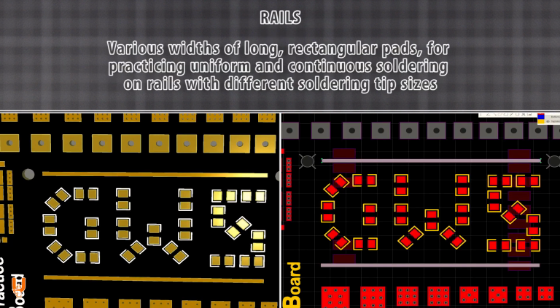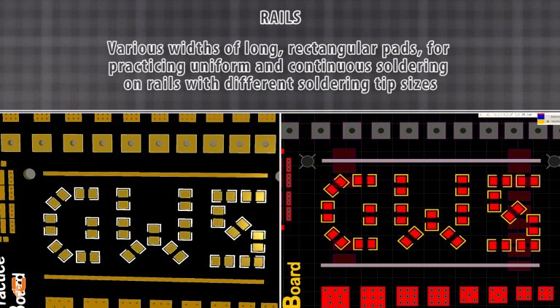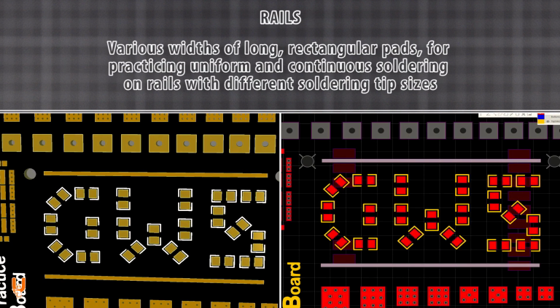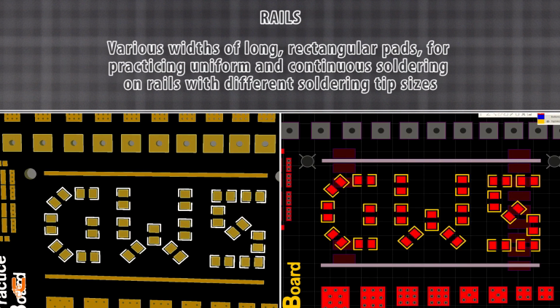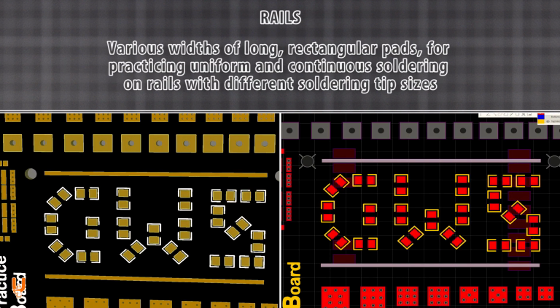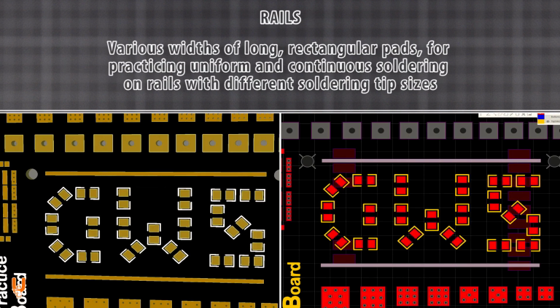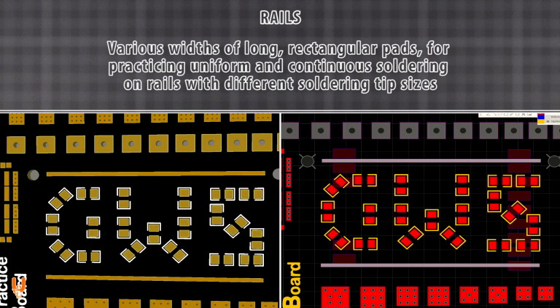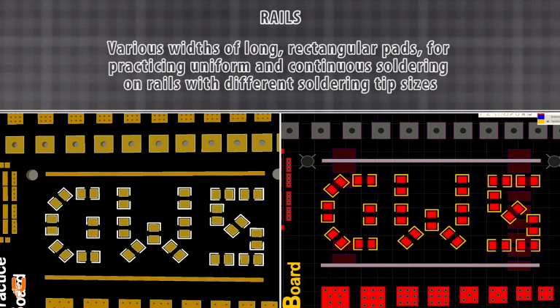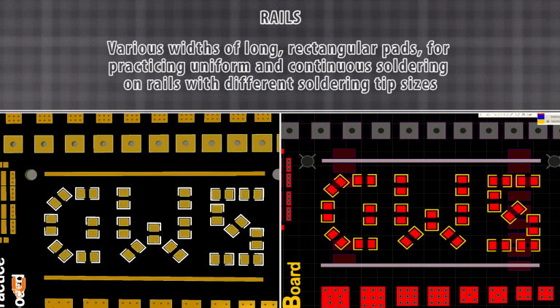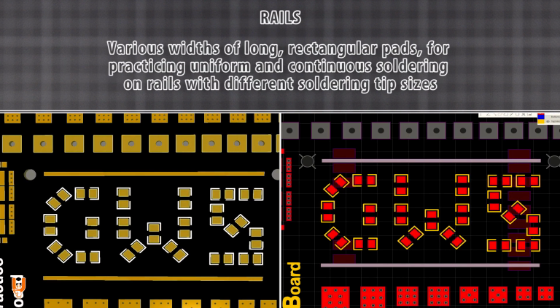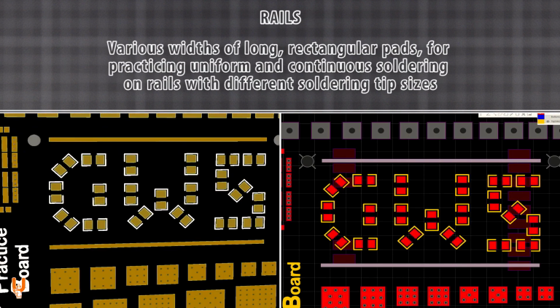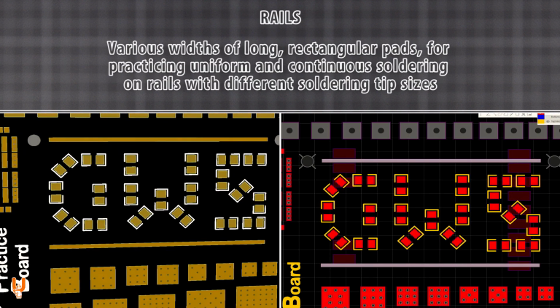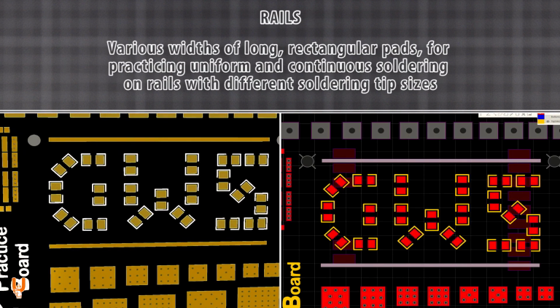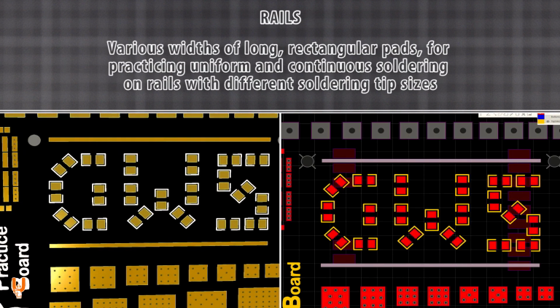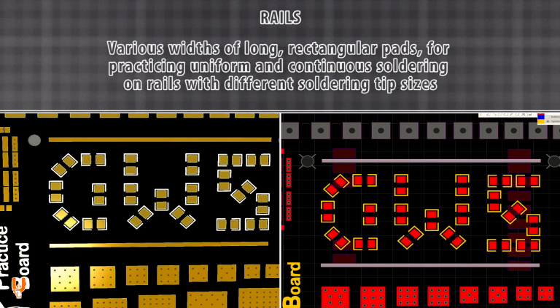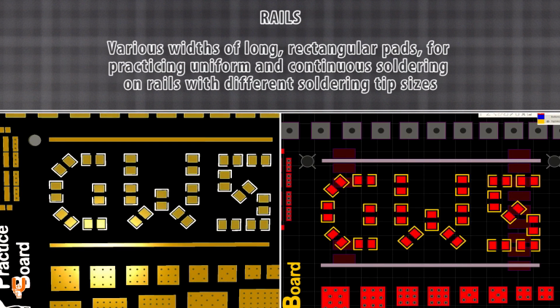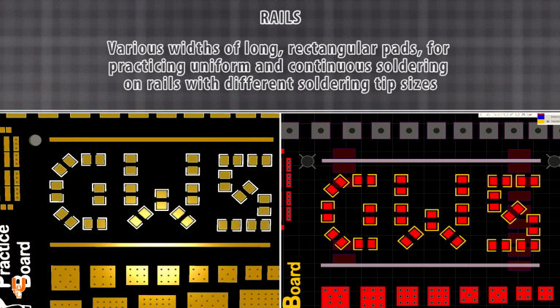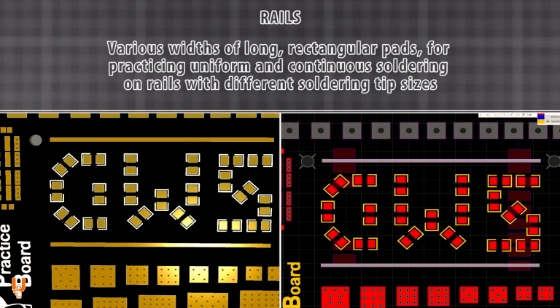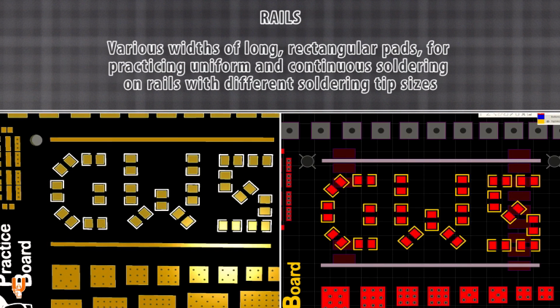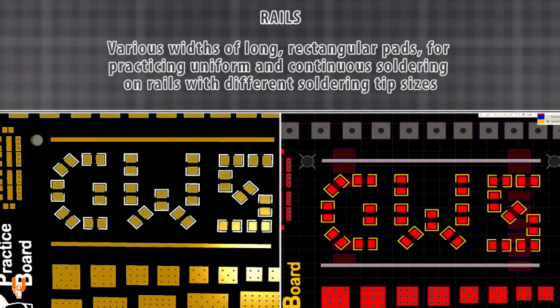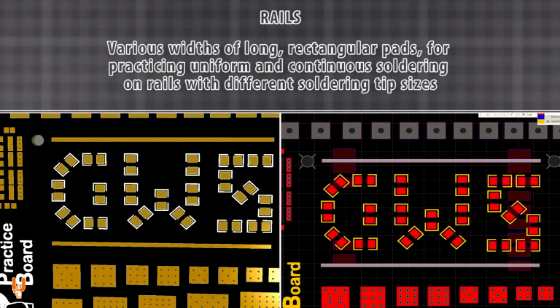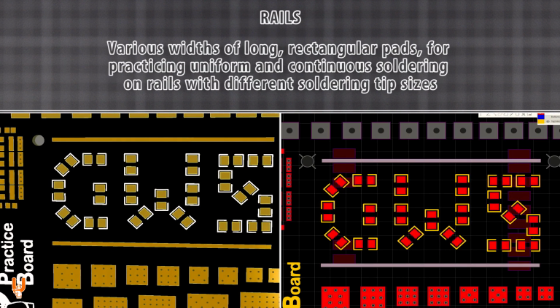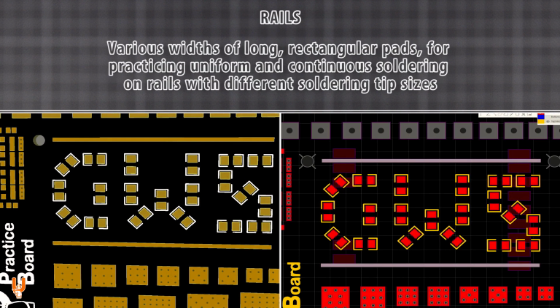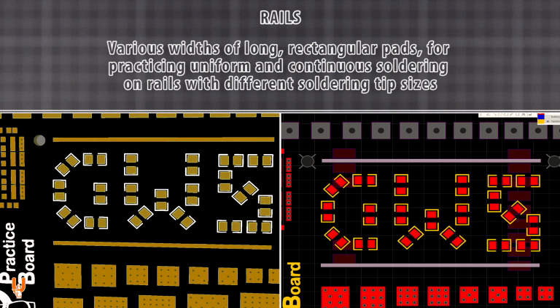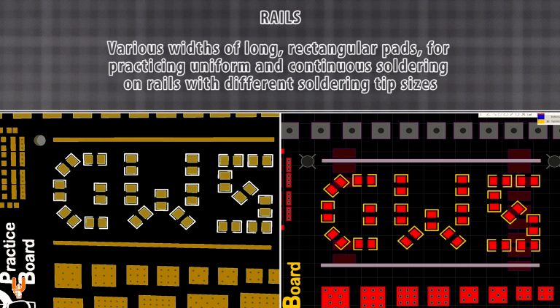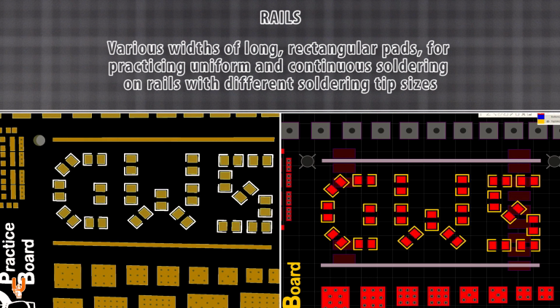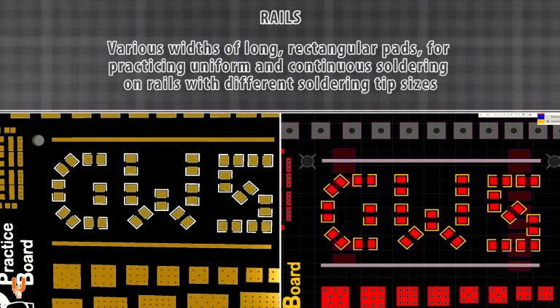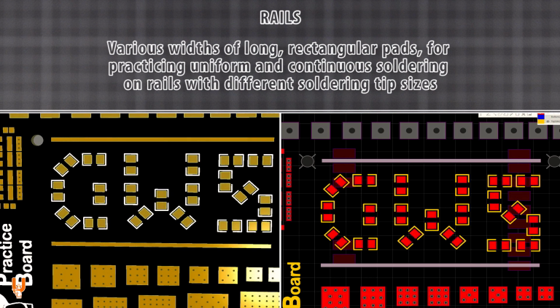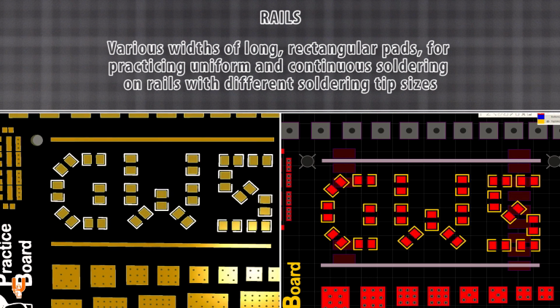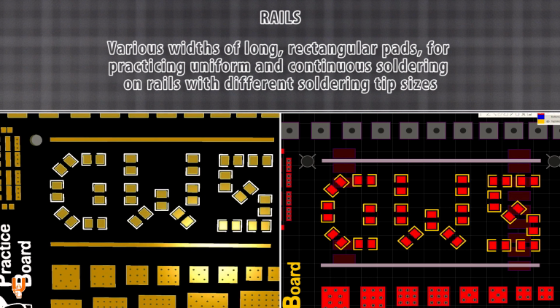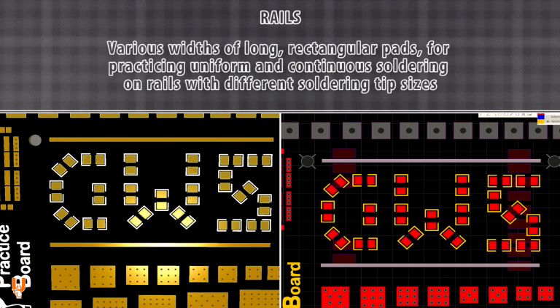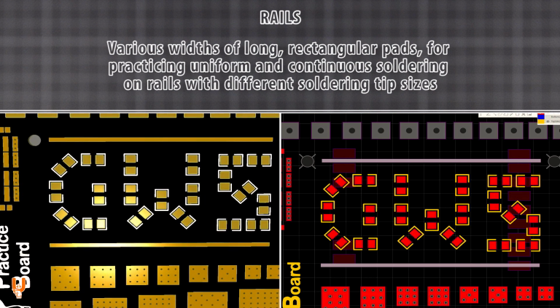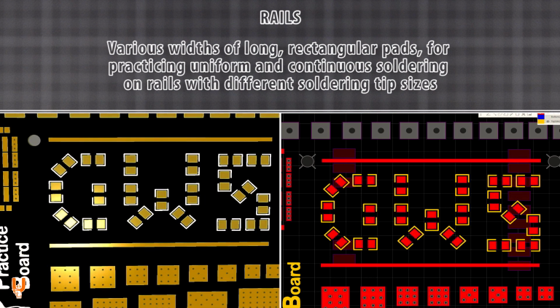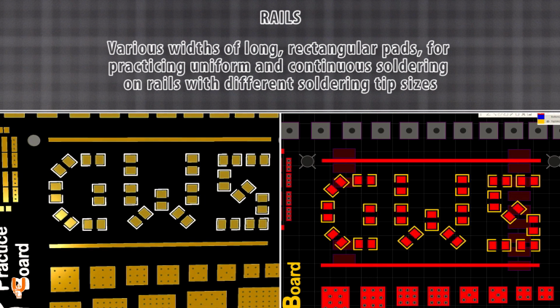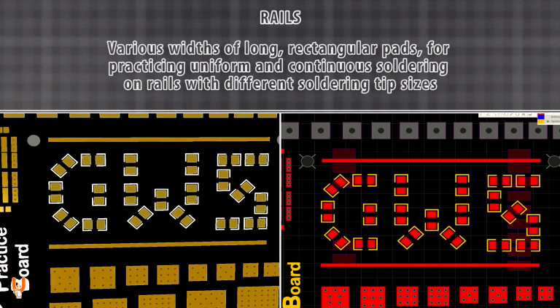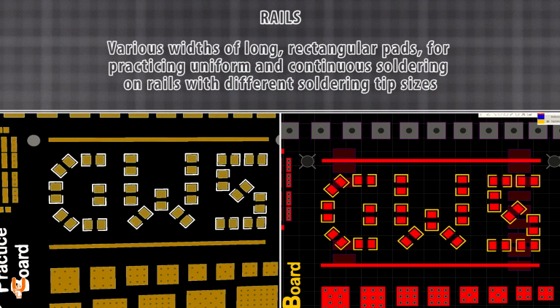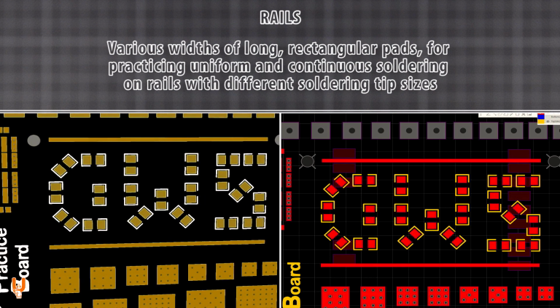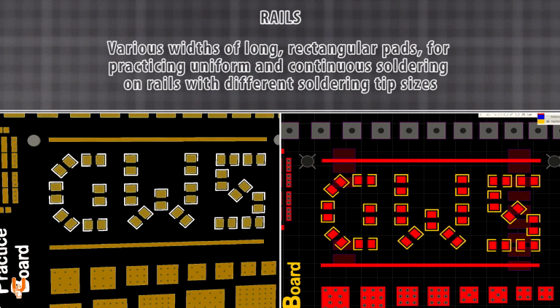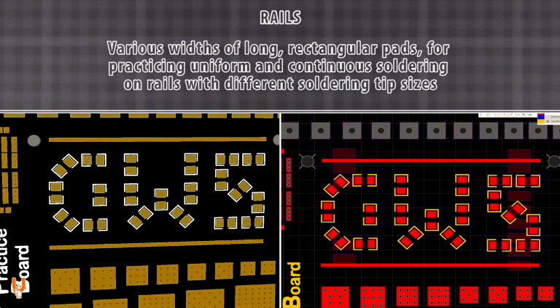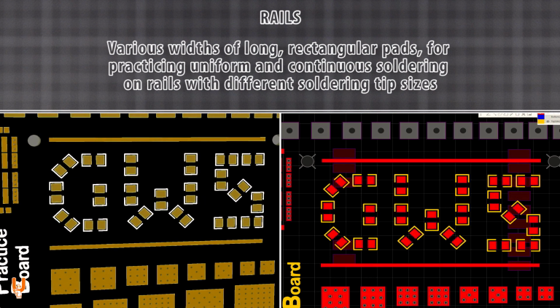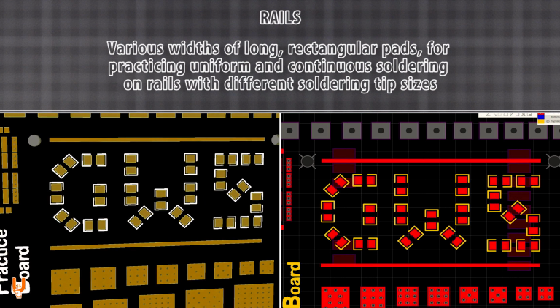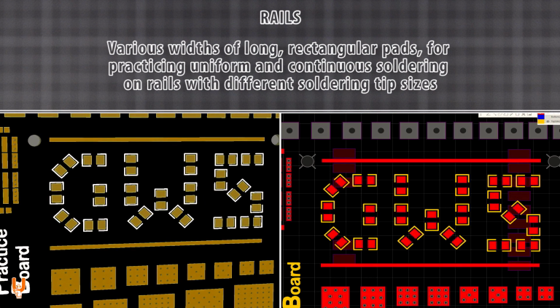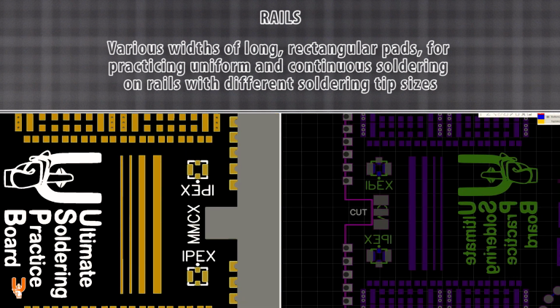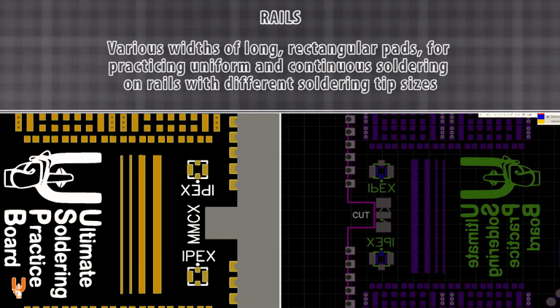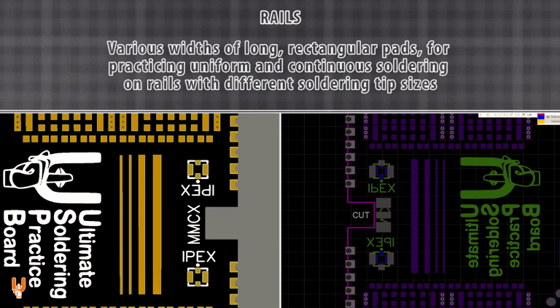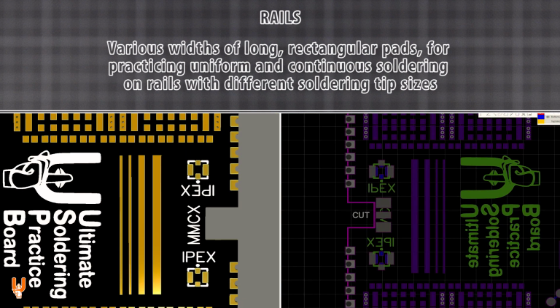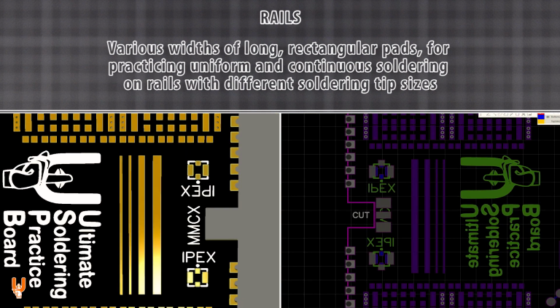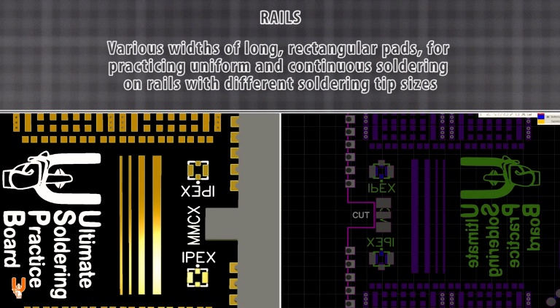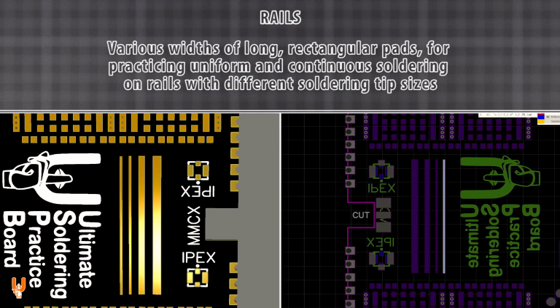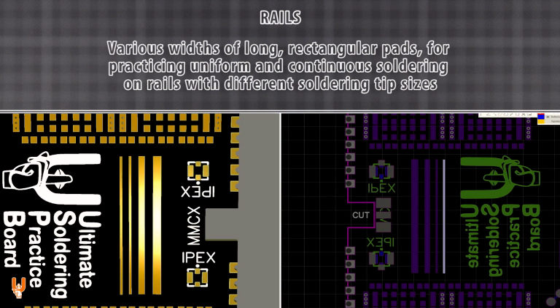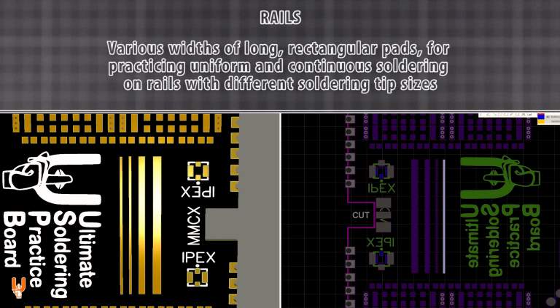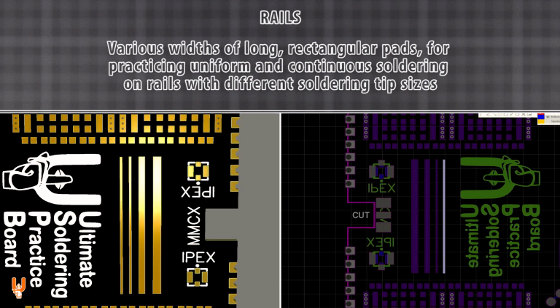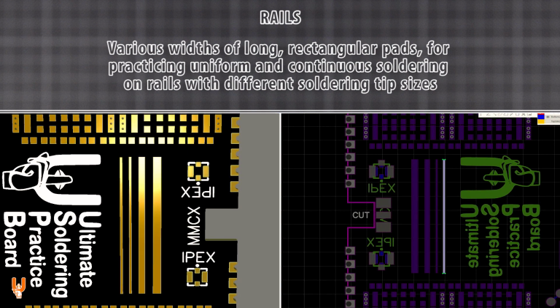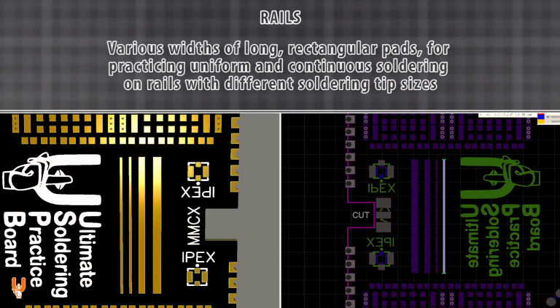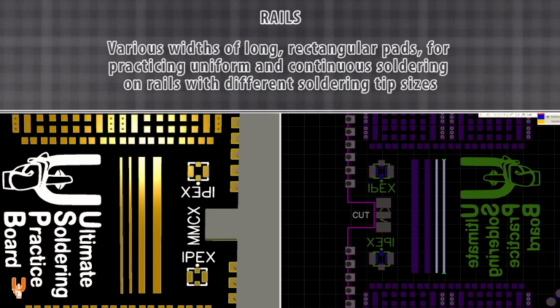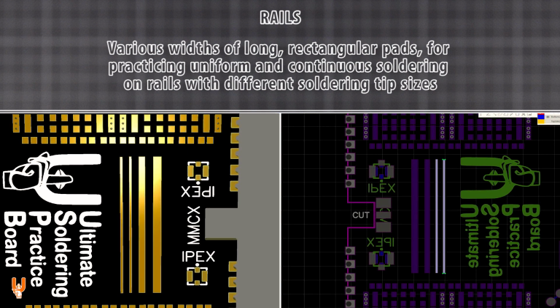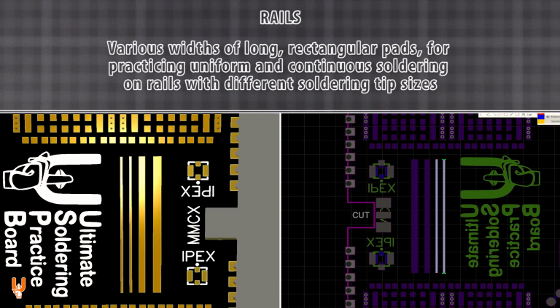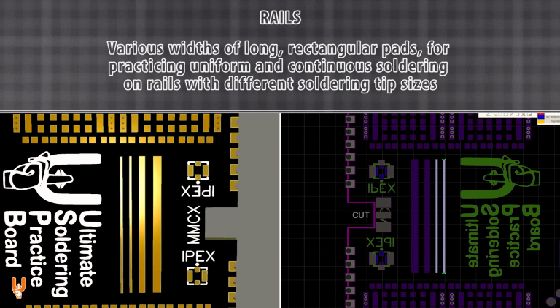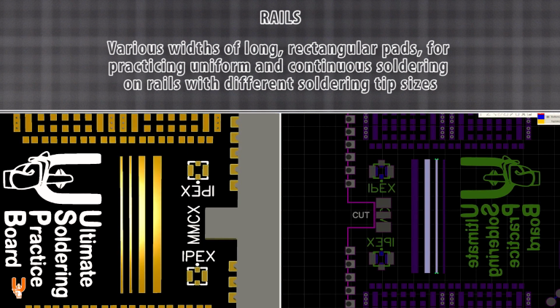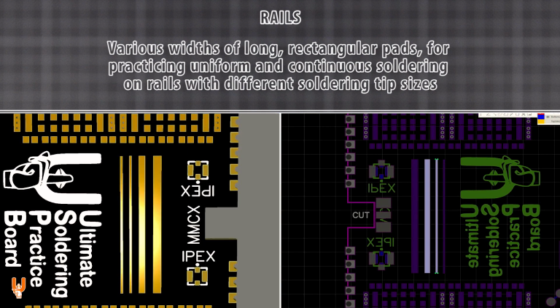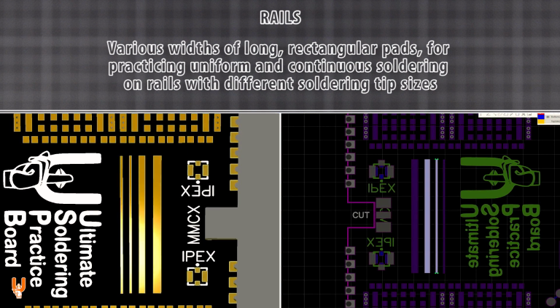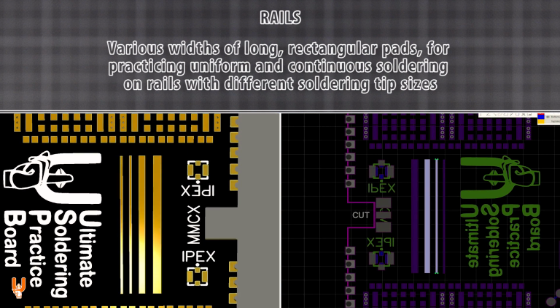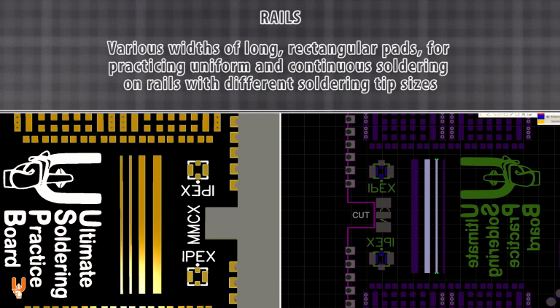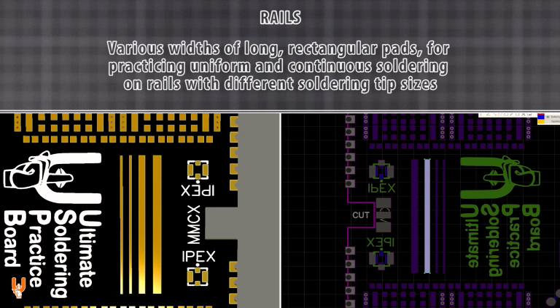Various long rectangular pads for practicing uniform and continuous soldering on rails with different soldering tip sizes.